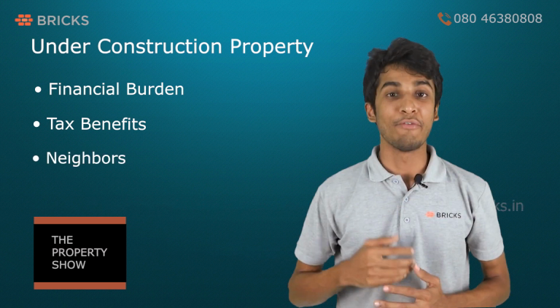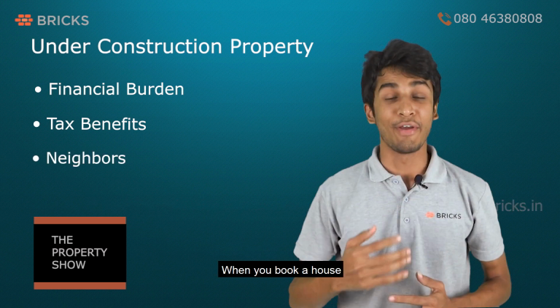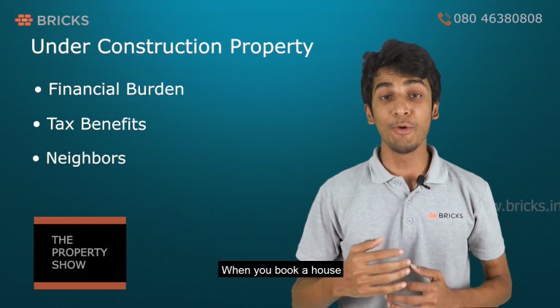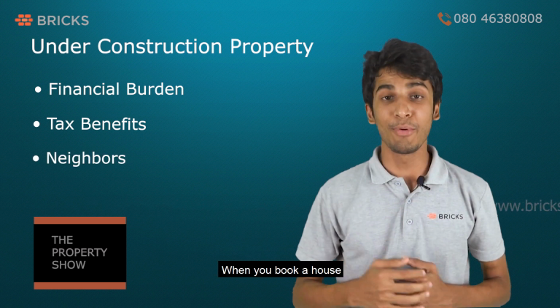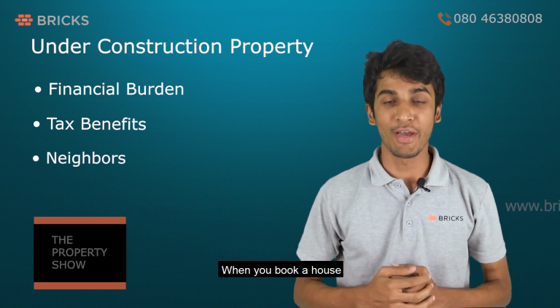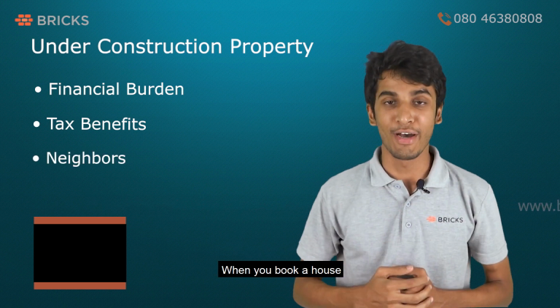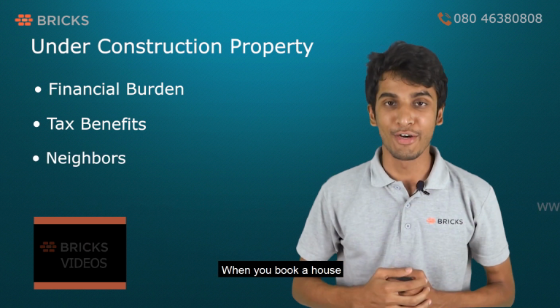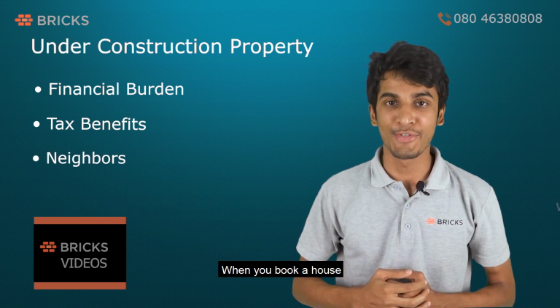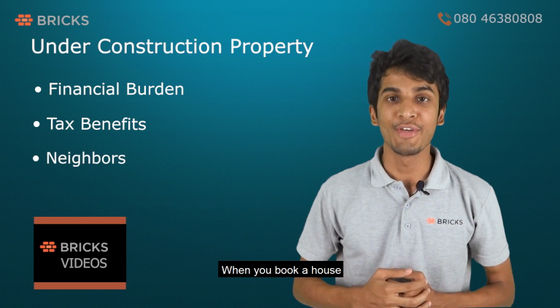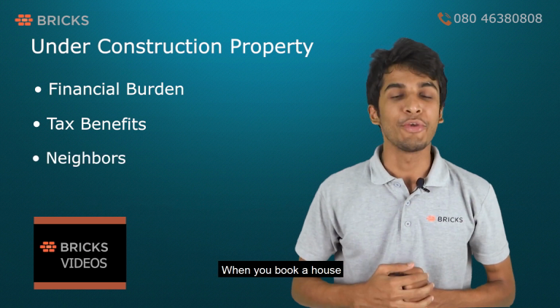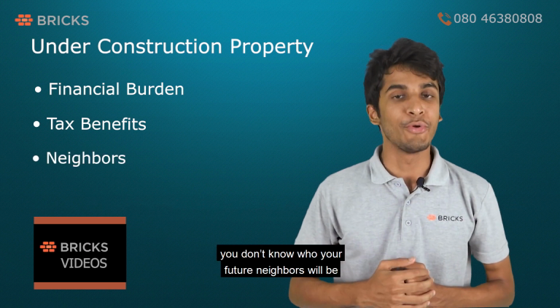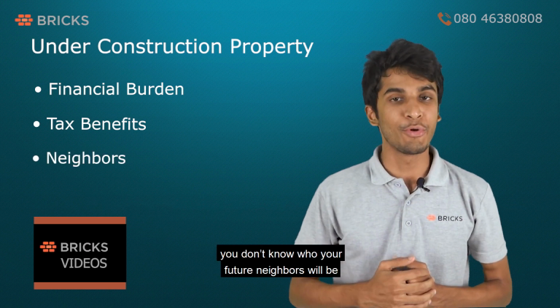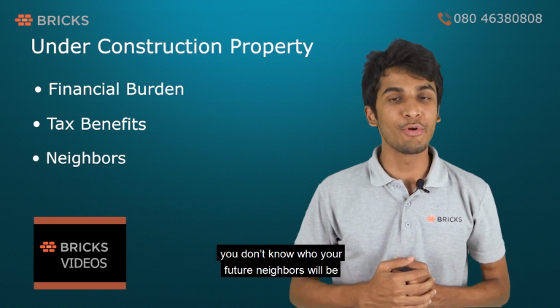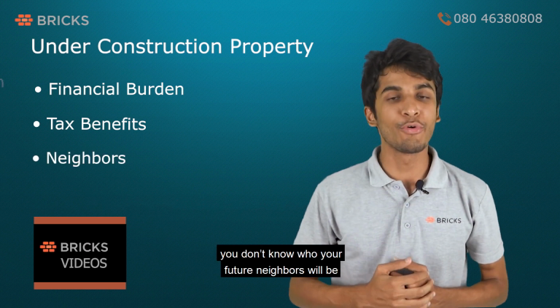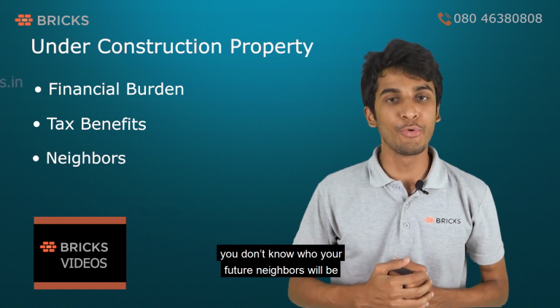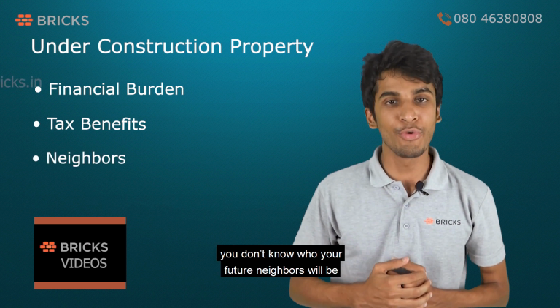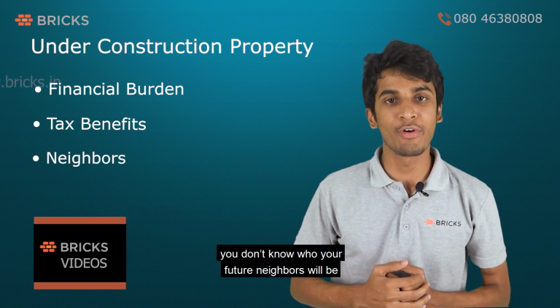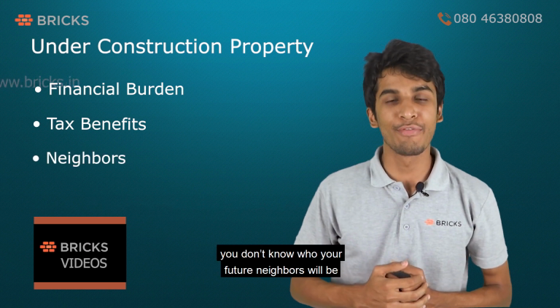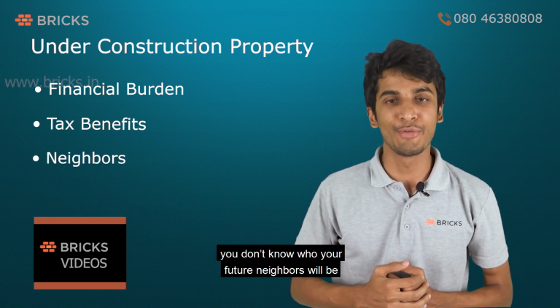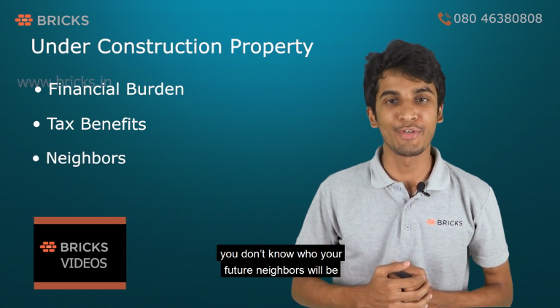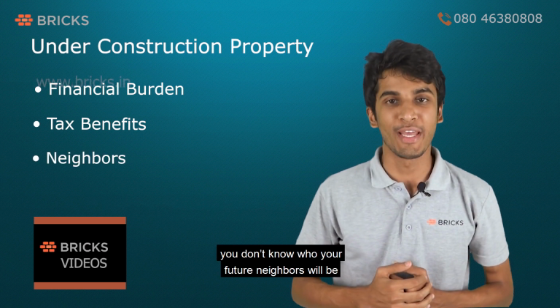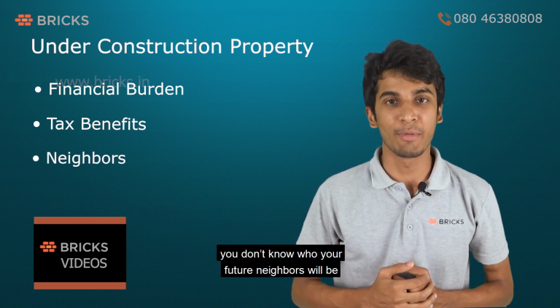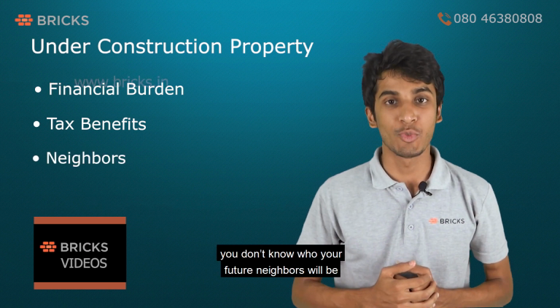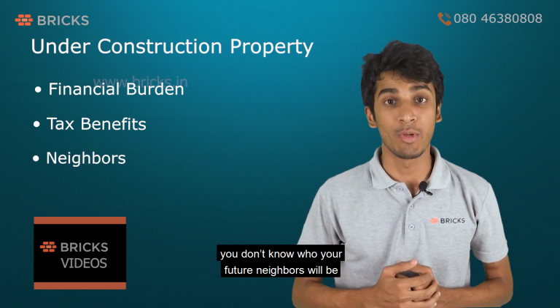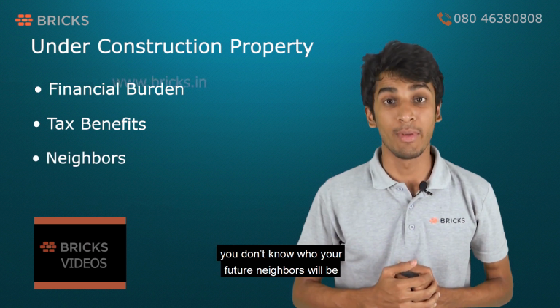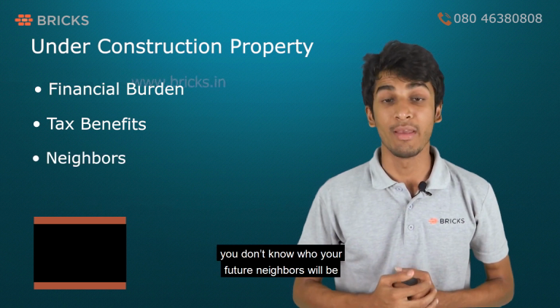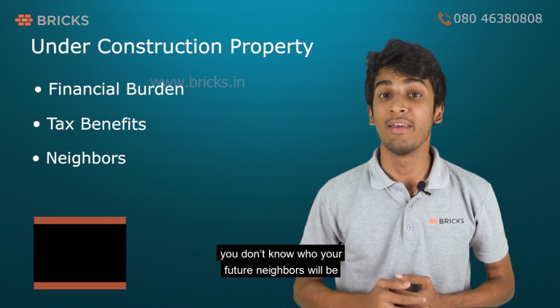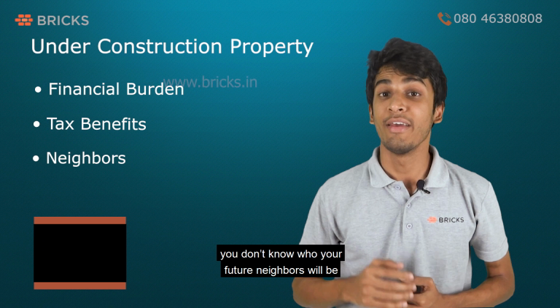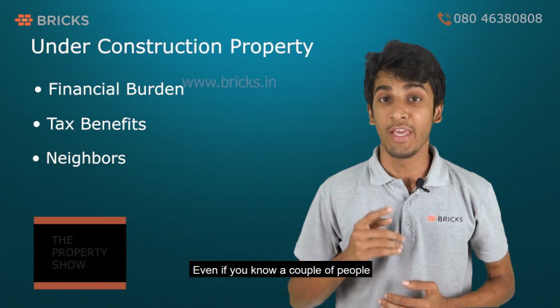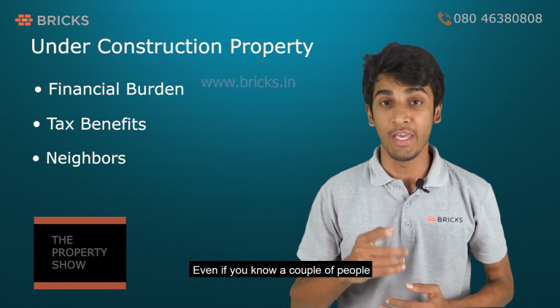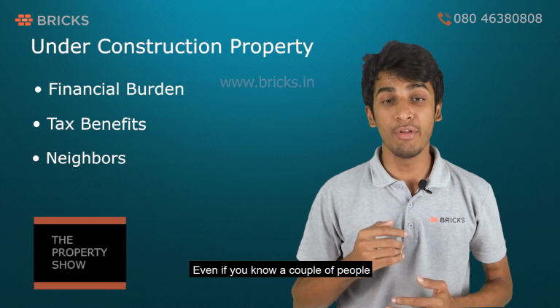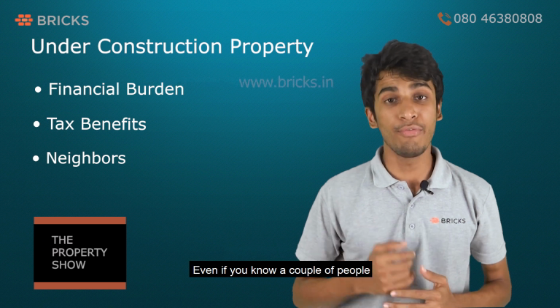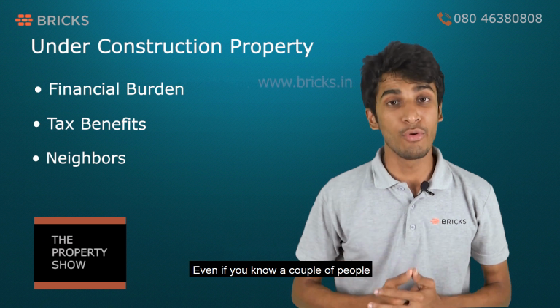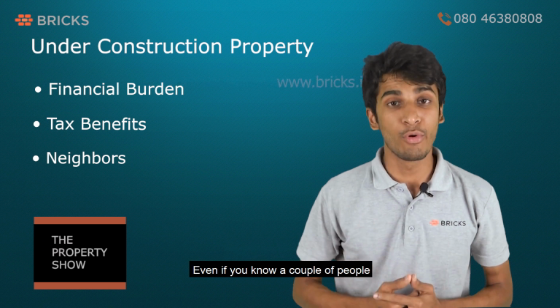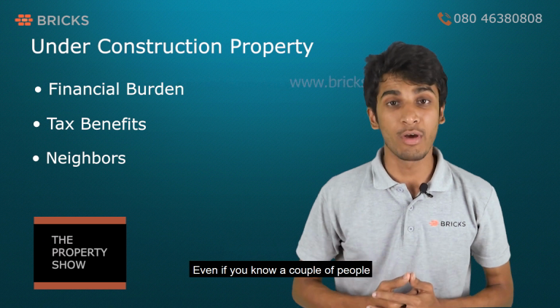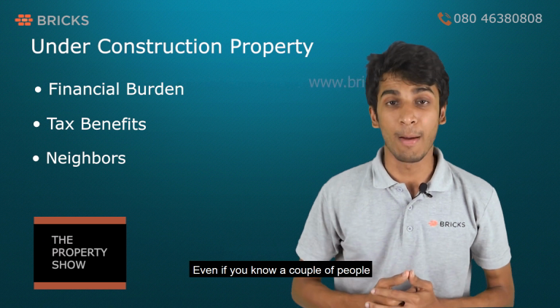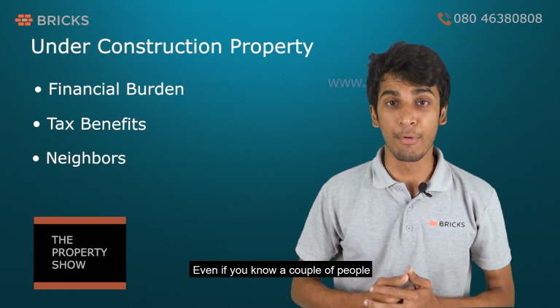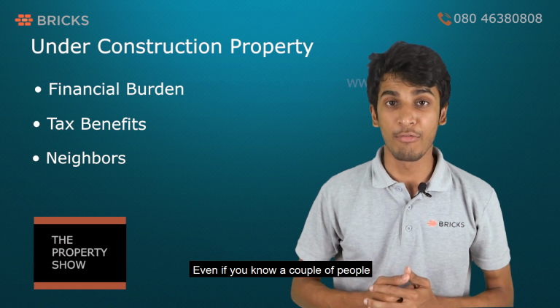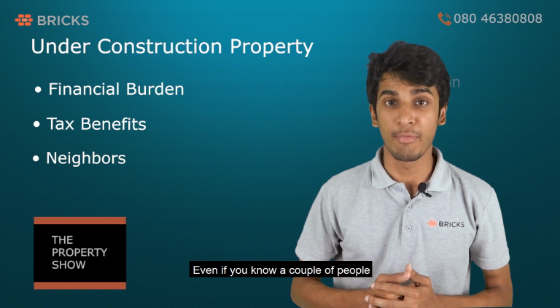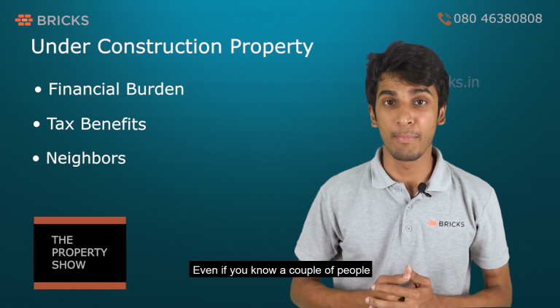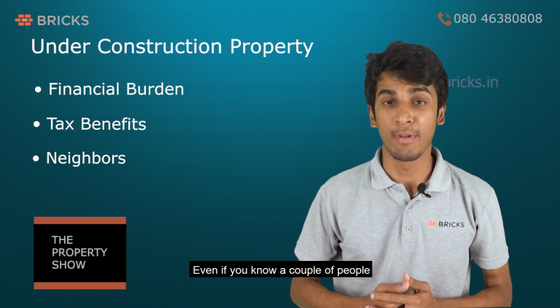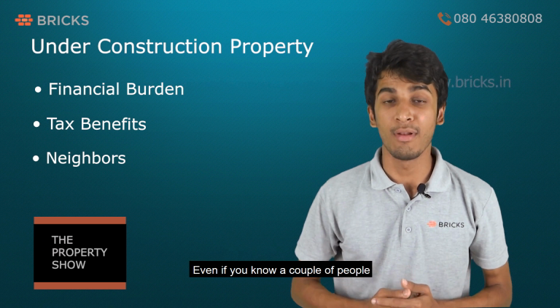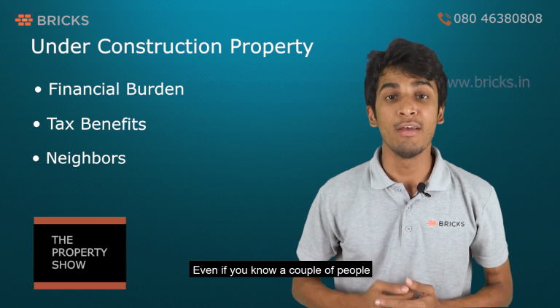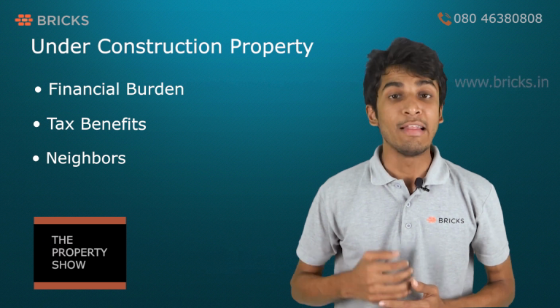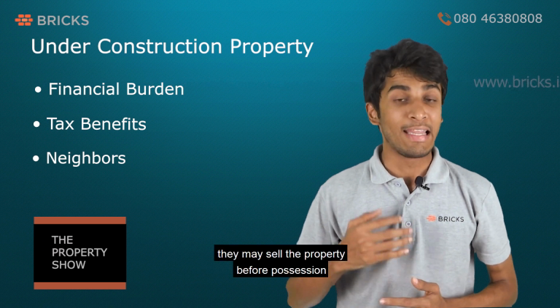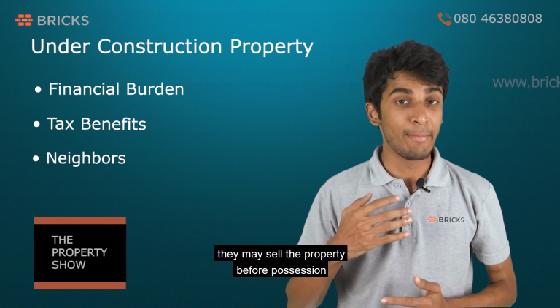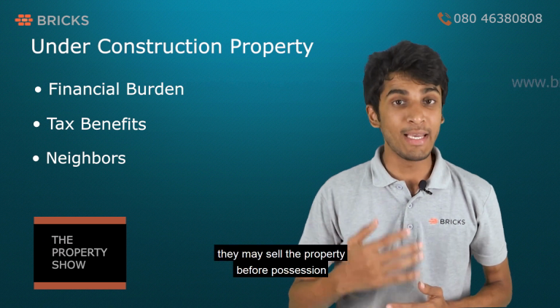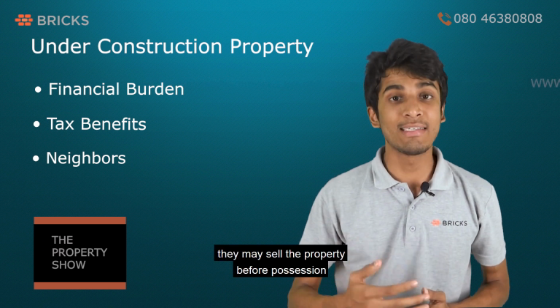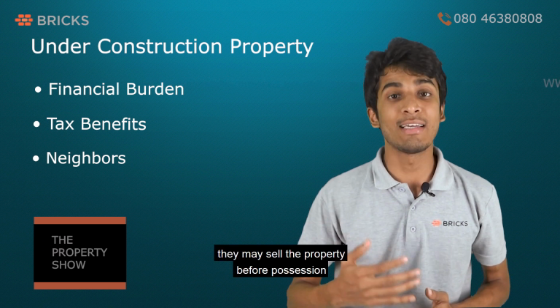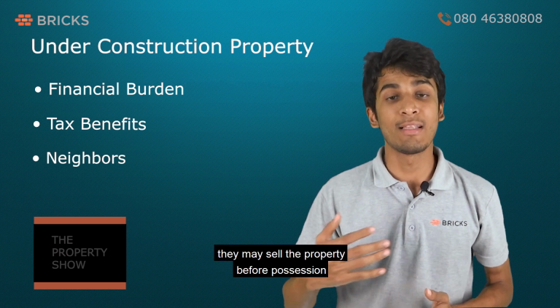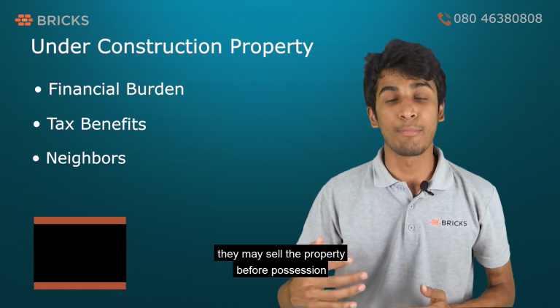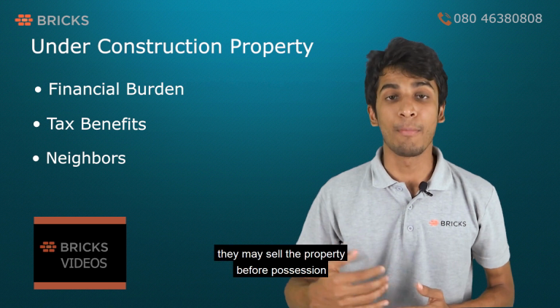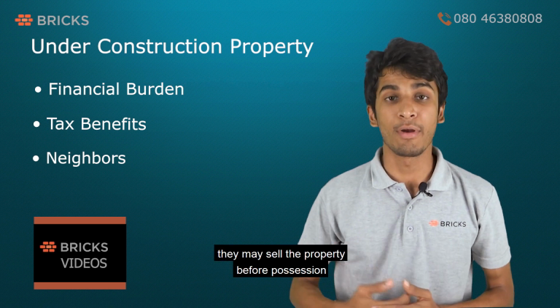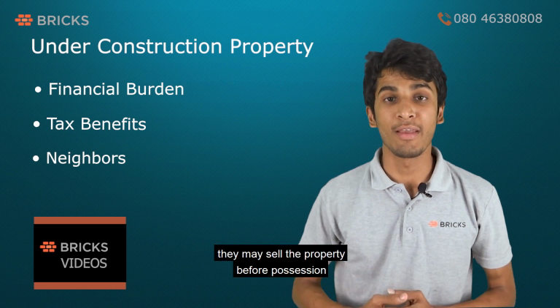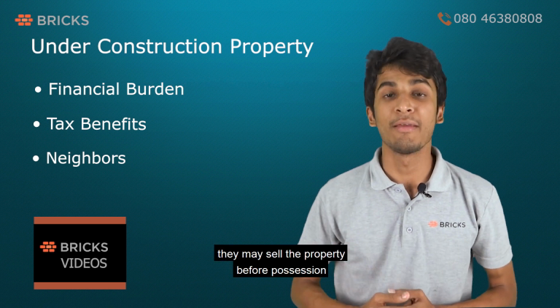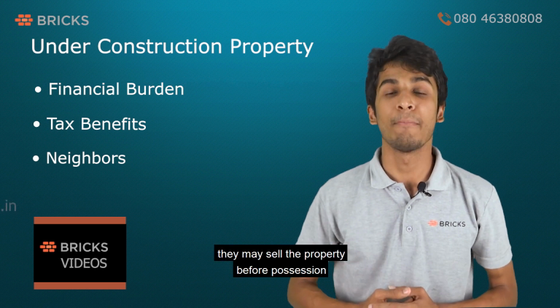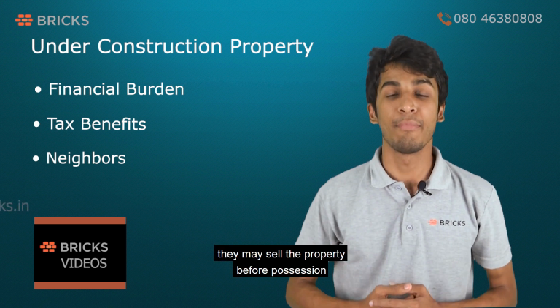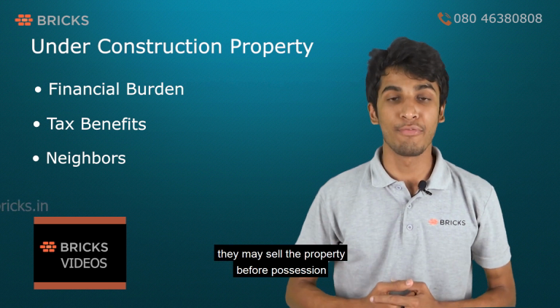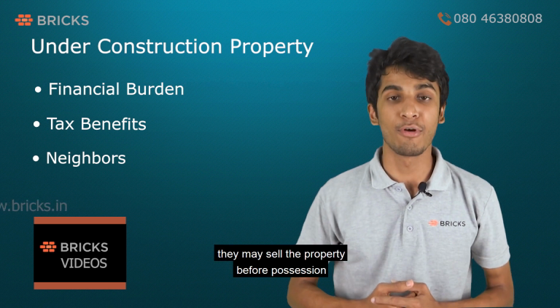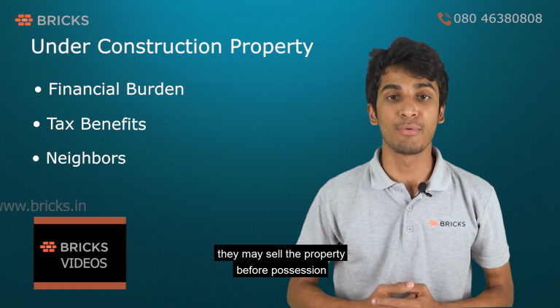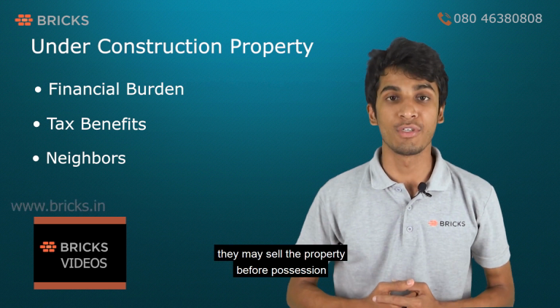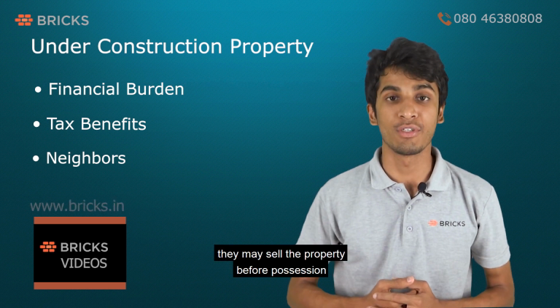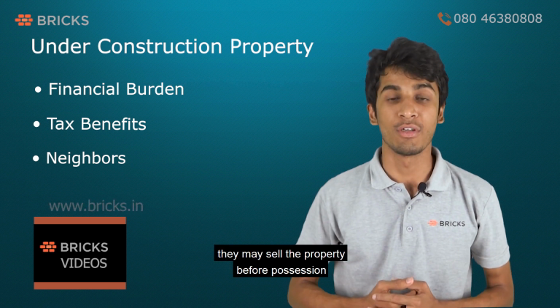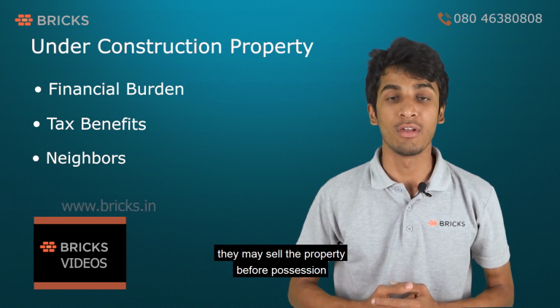When you book a house, you don't know who your future neighbors will be. Even if you know a couple of people, they may sell the property before possession.